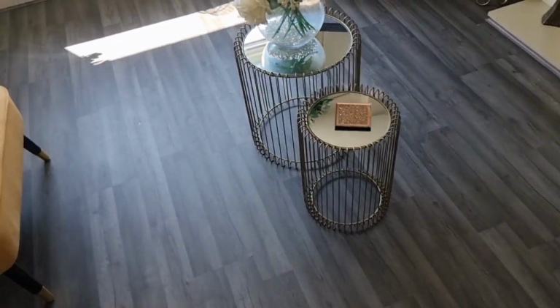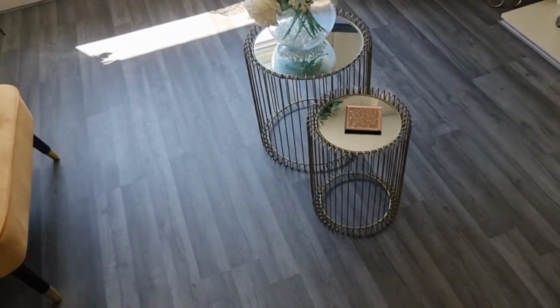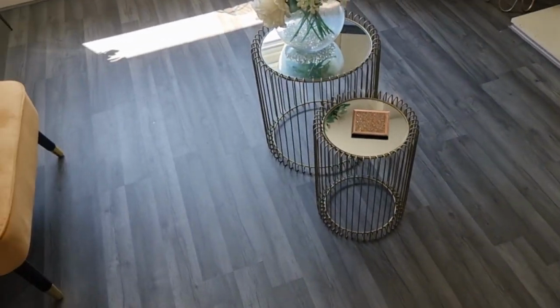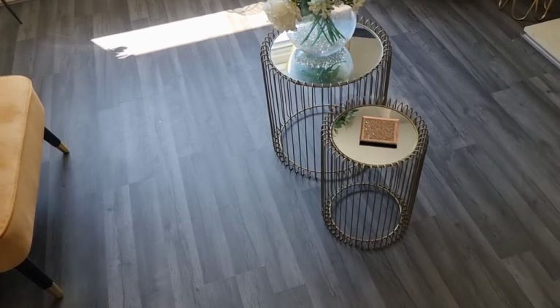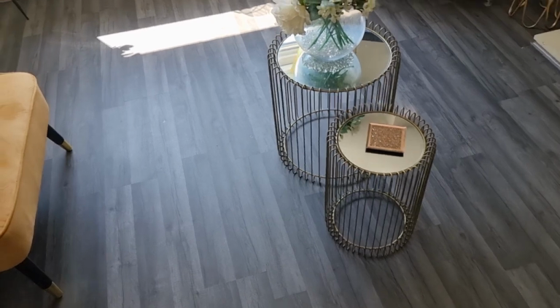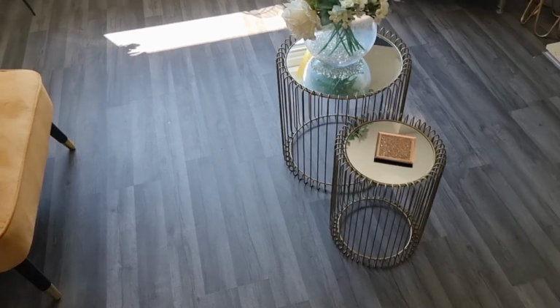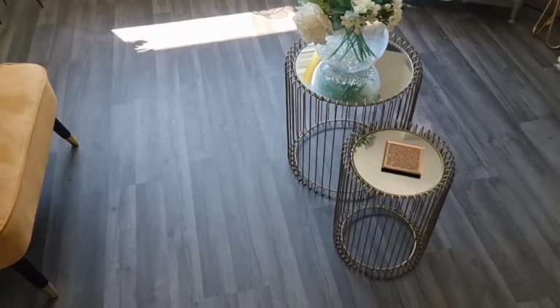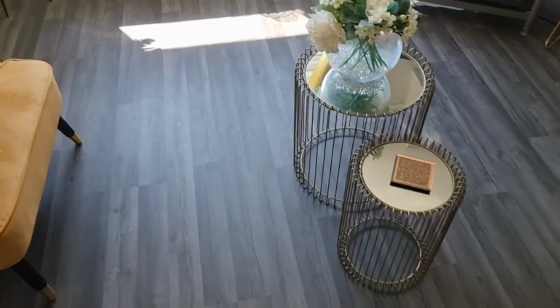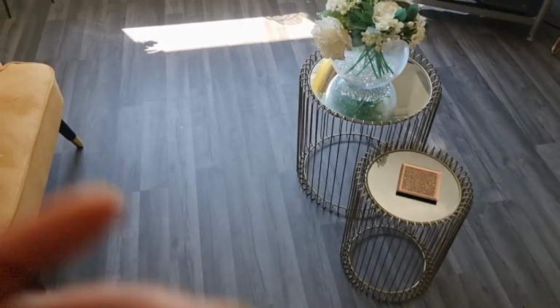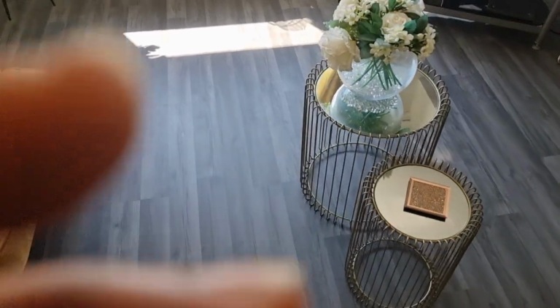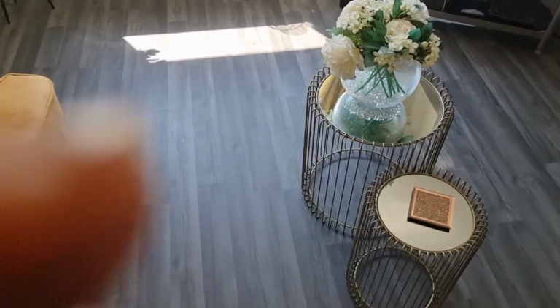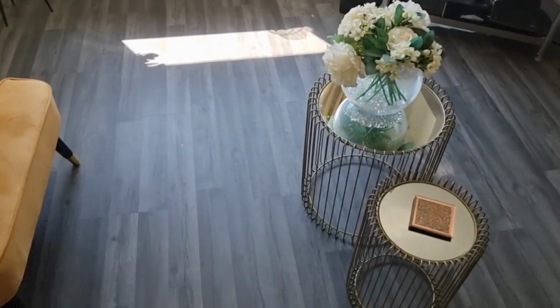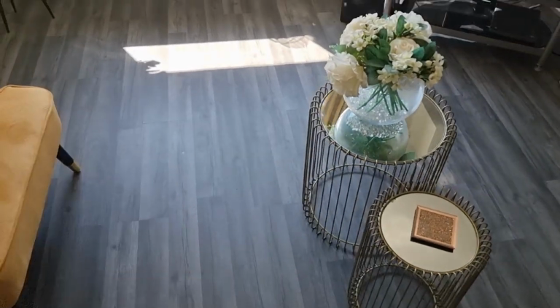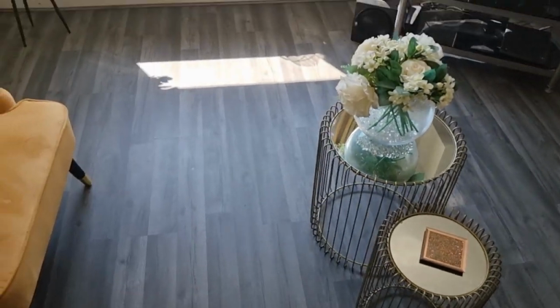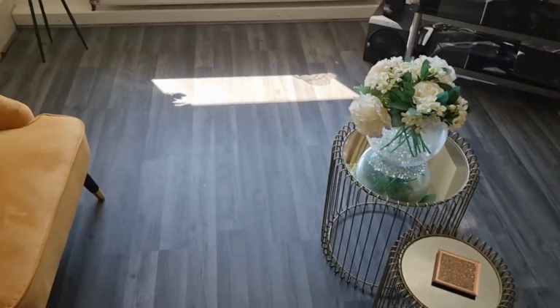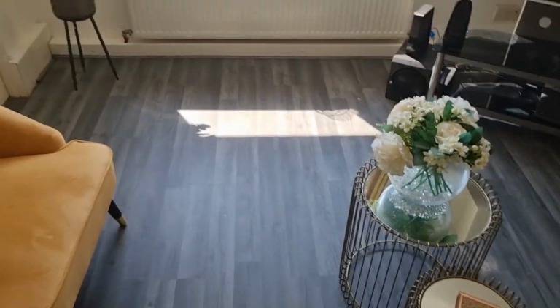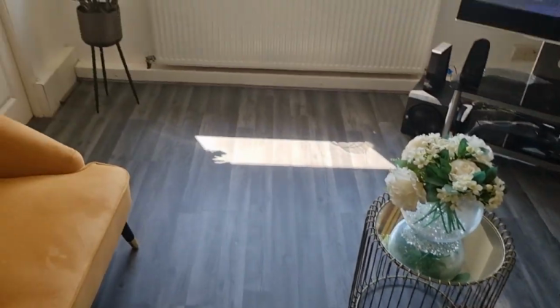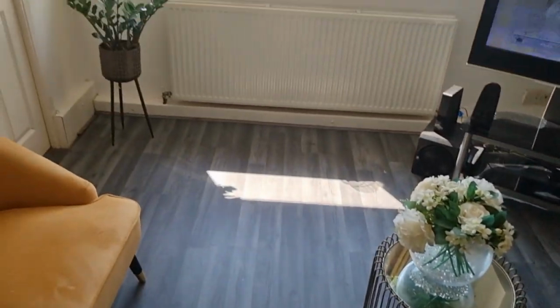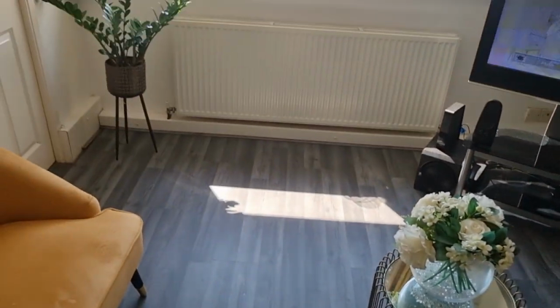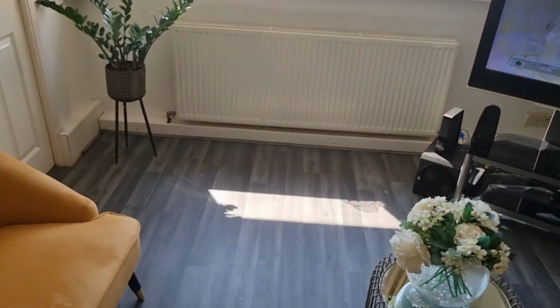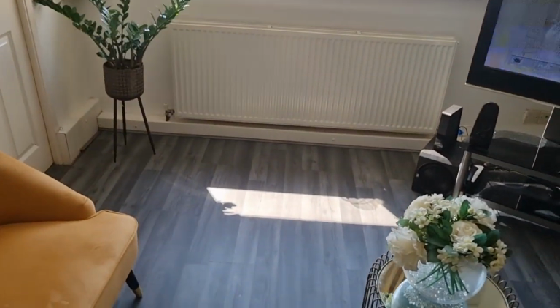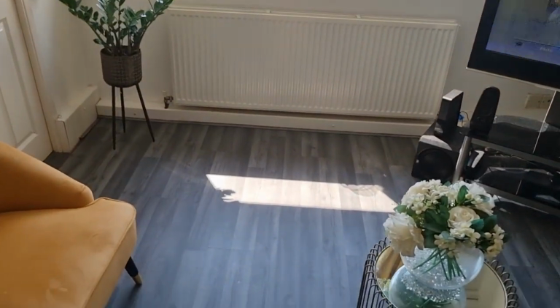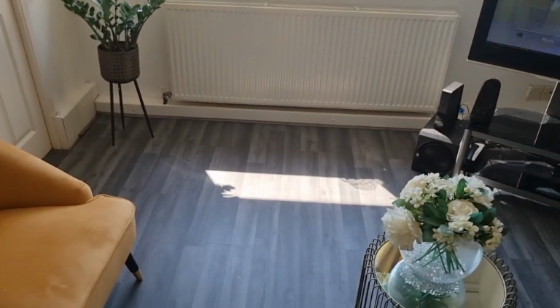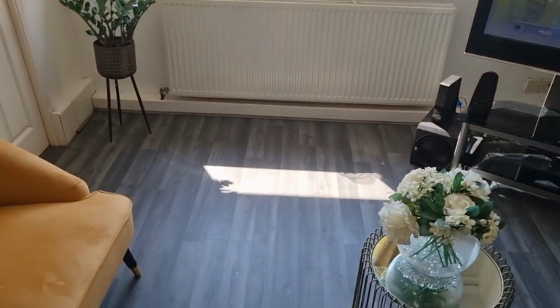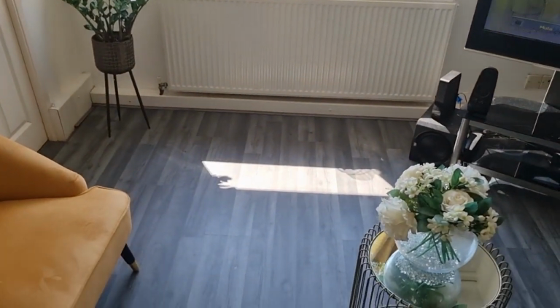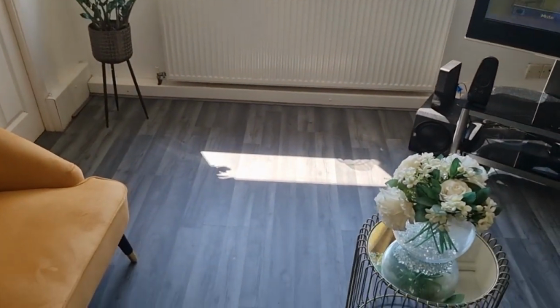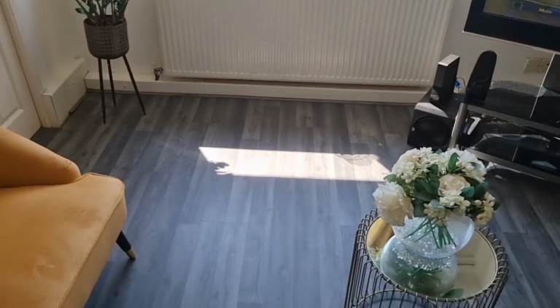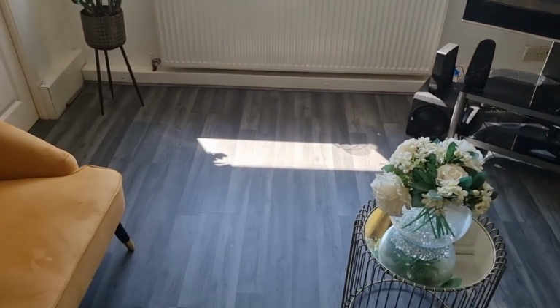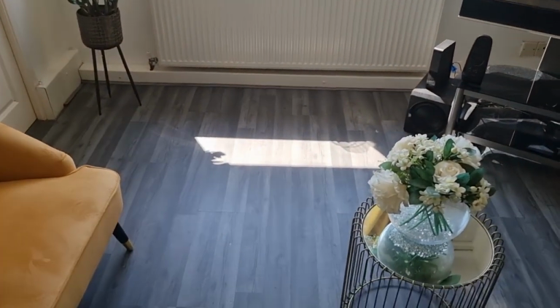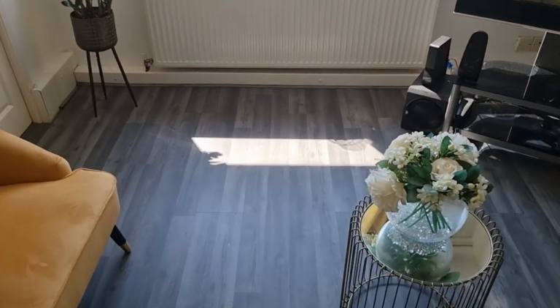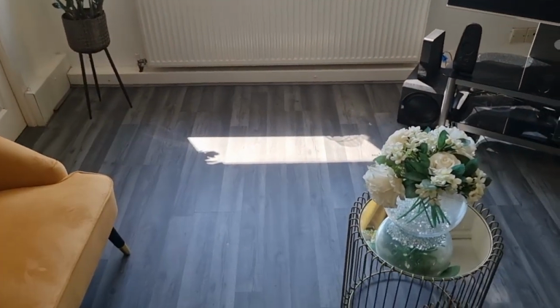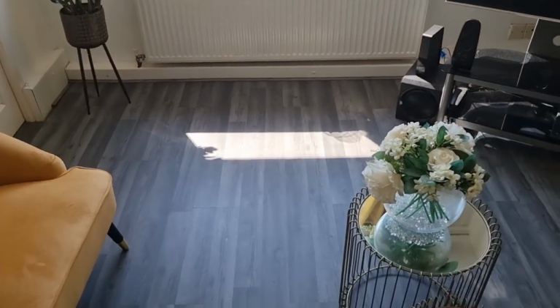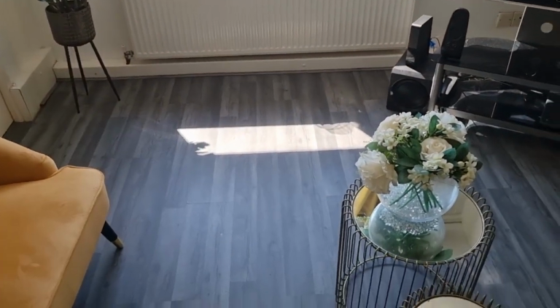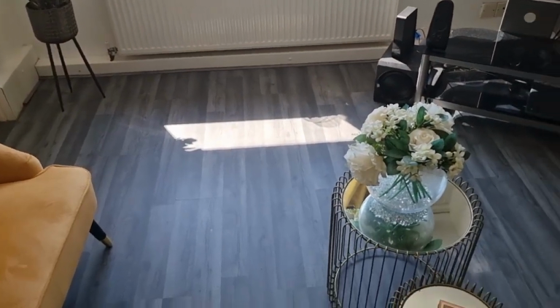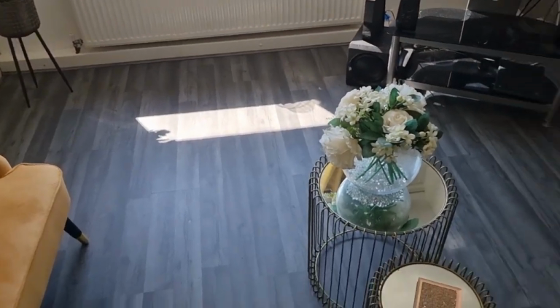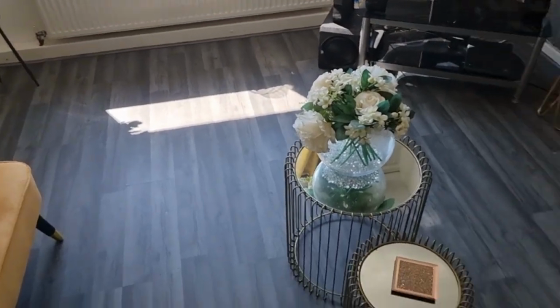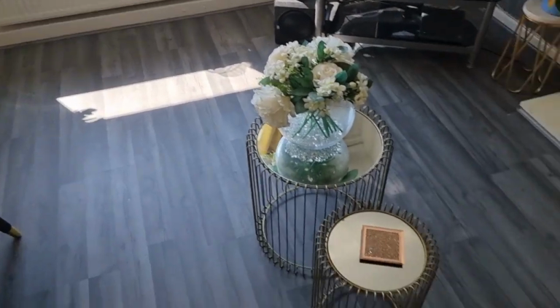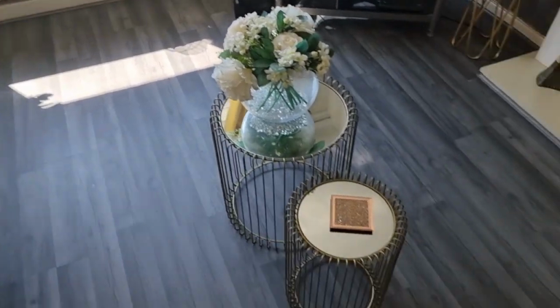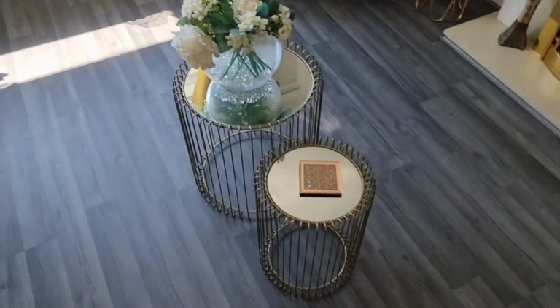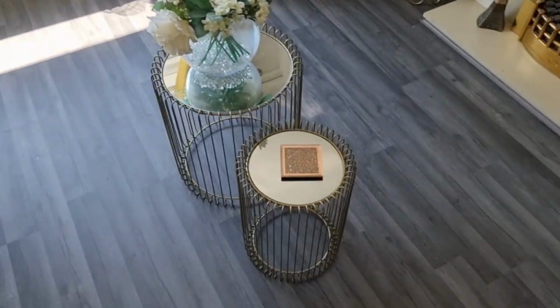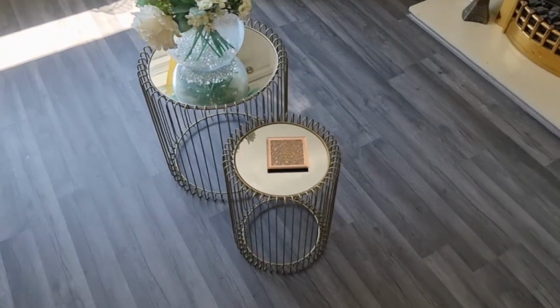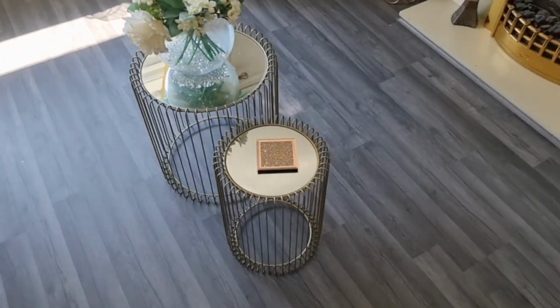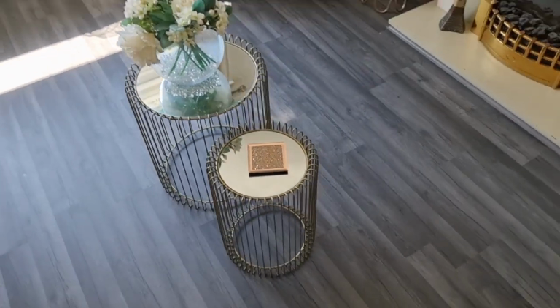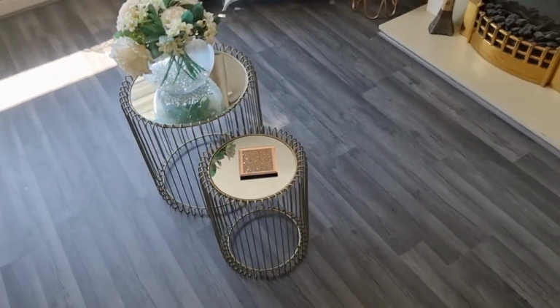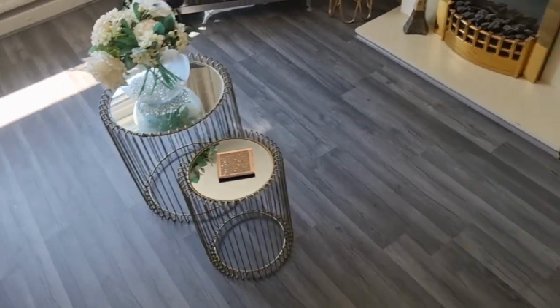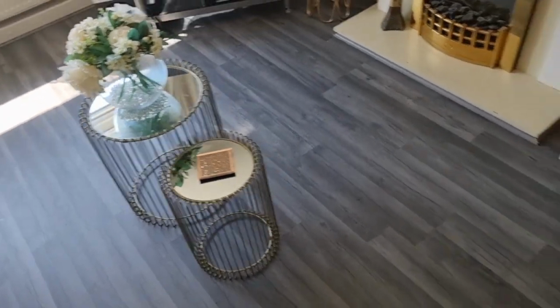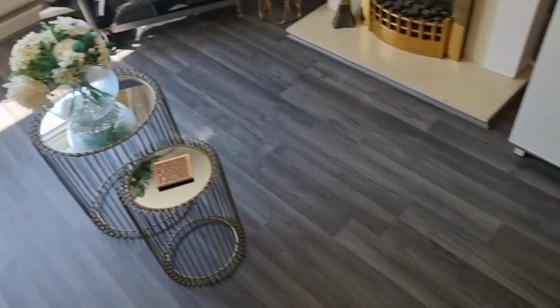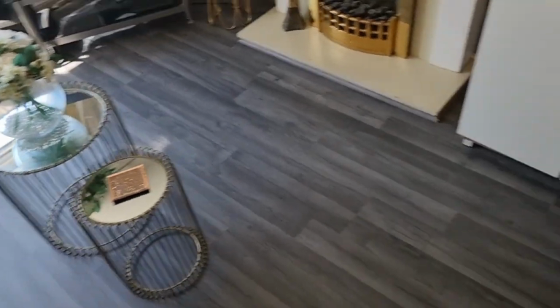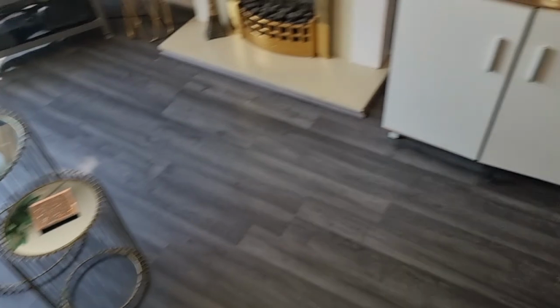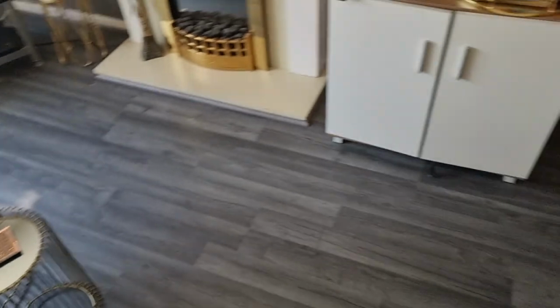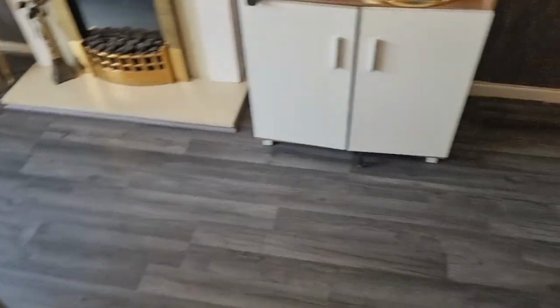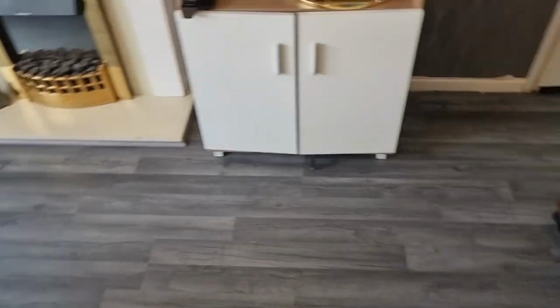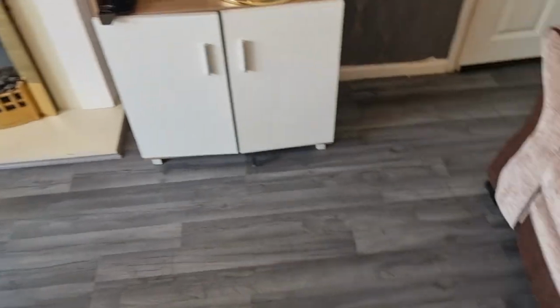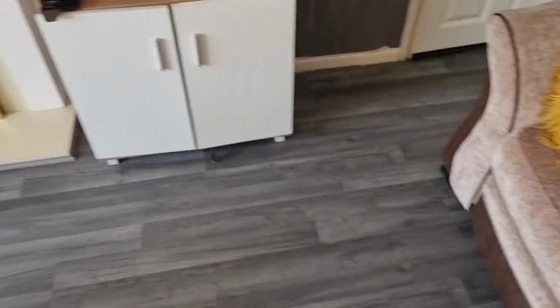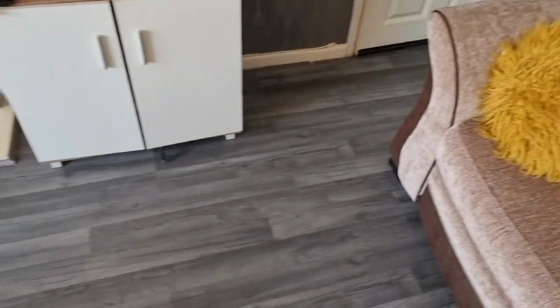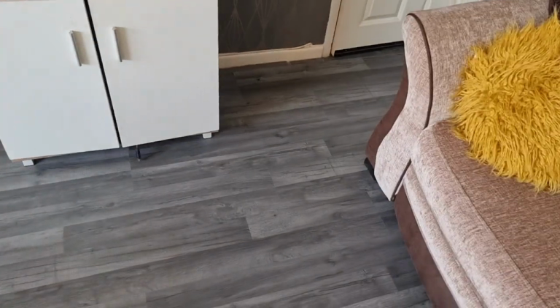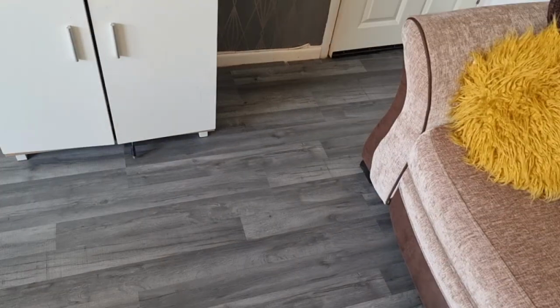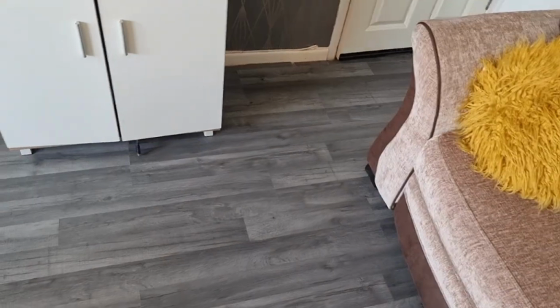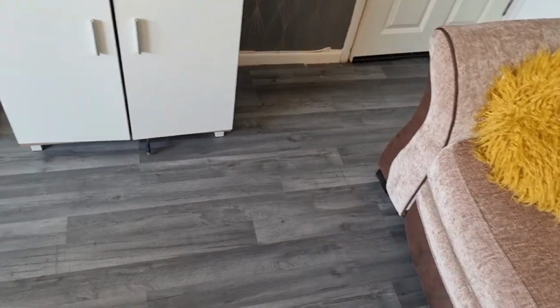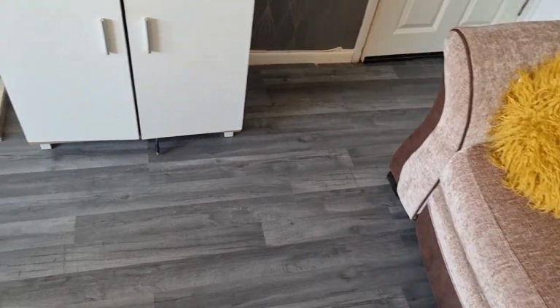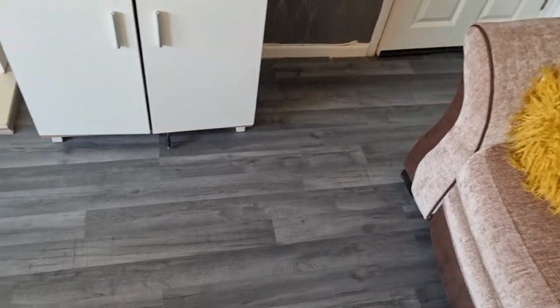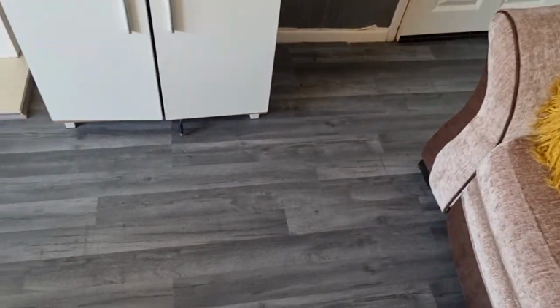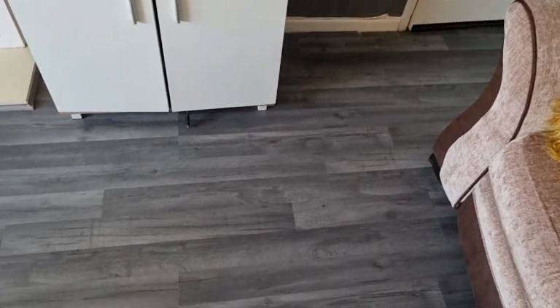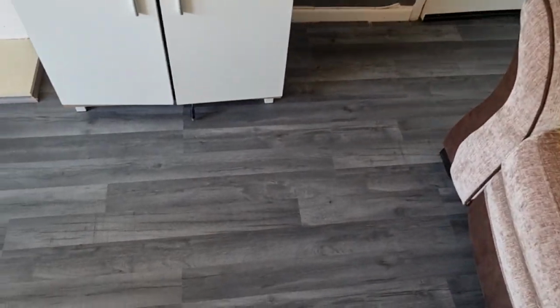This floor I also bought from B&Q, and I think it was about £25 per box, with each box covering about 10 square metres.